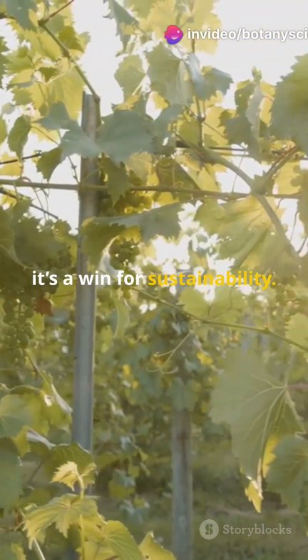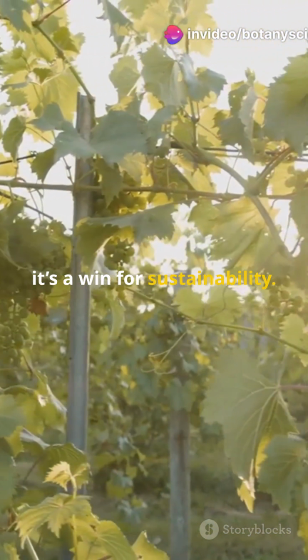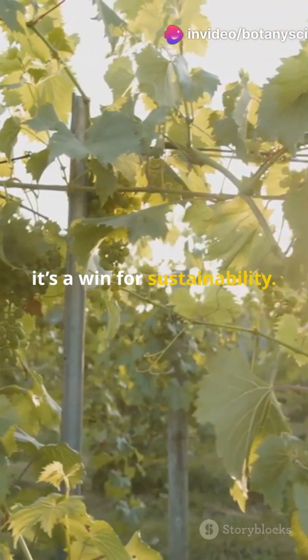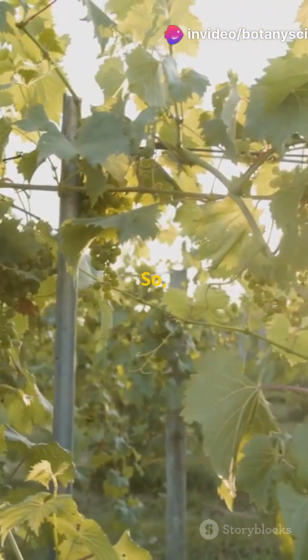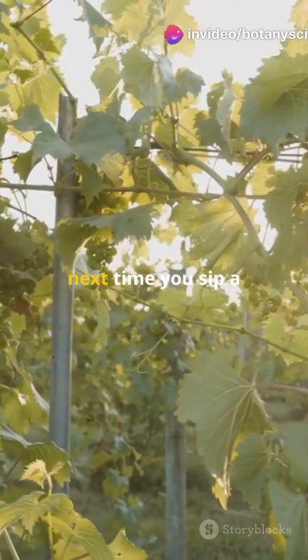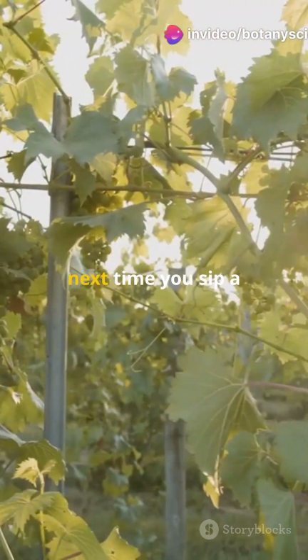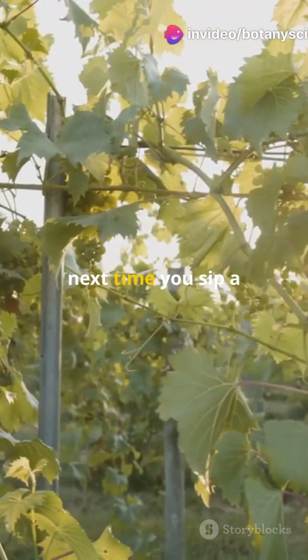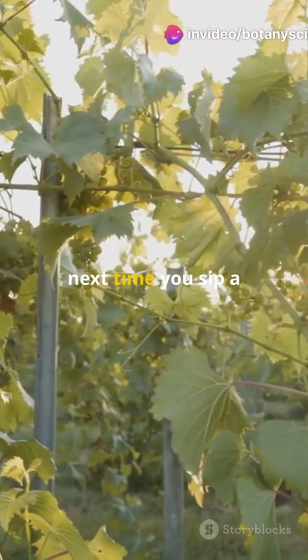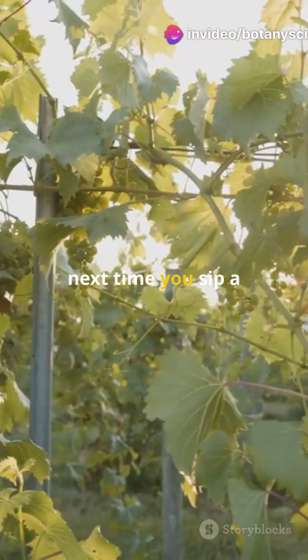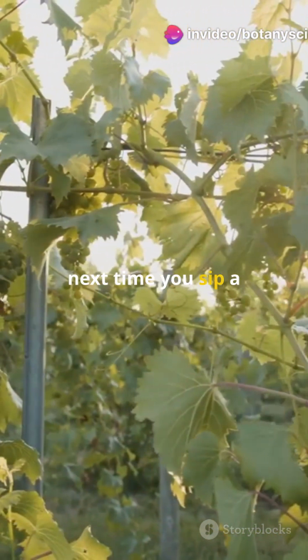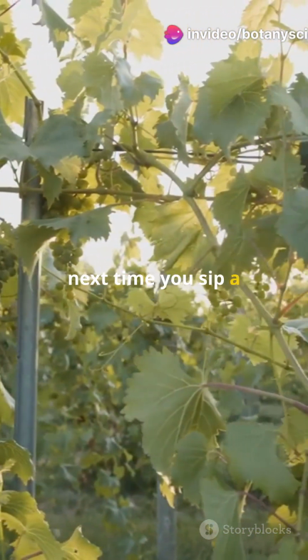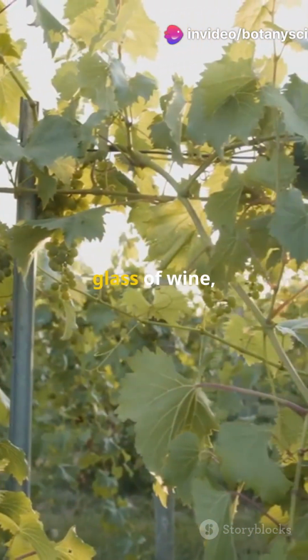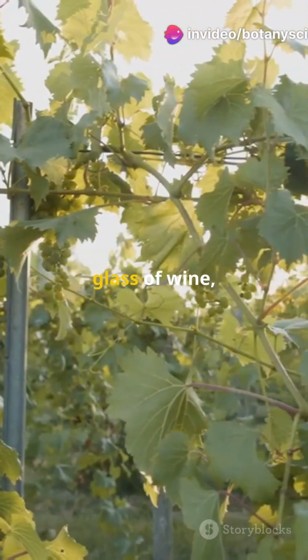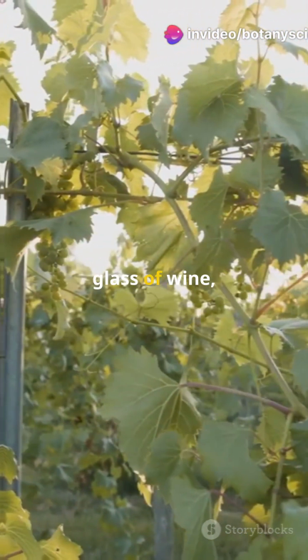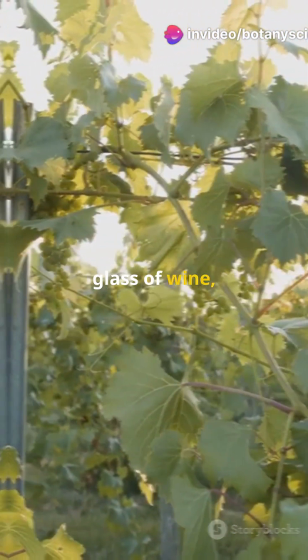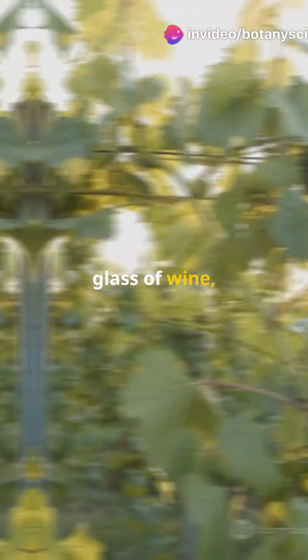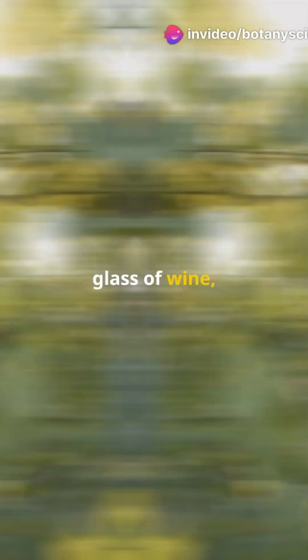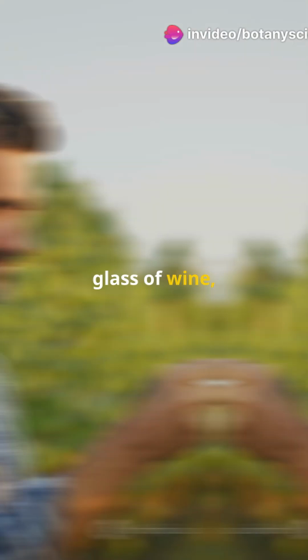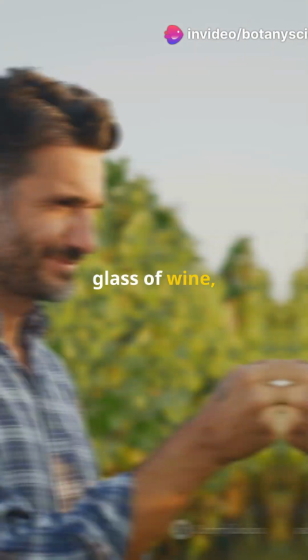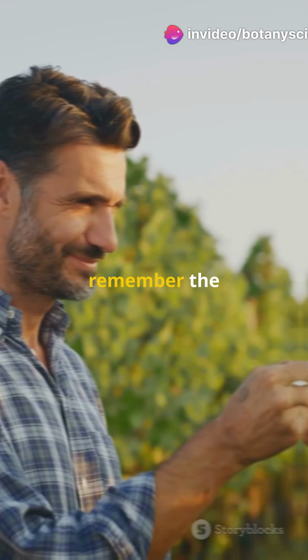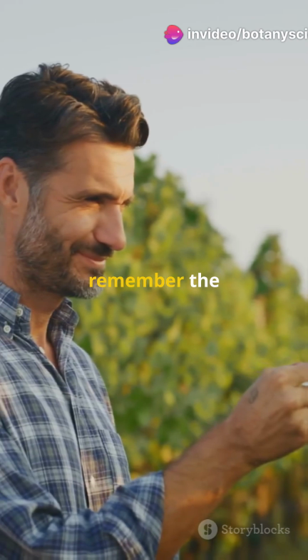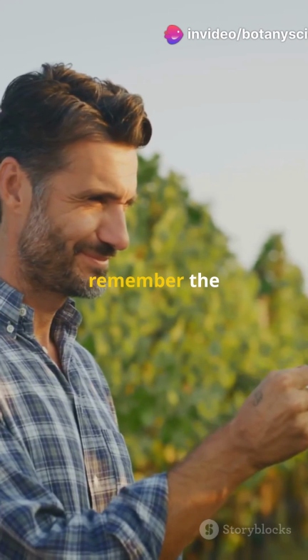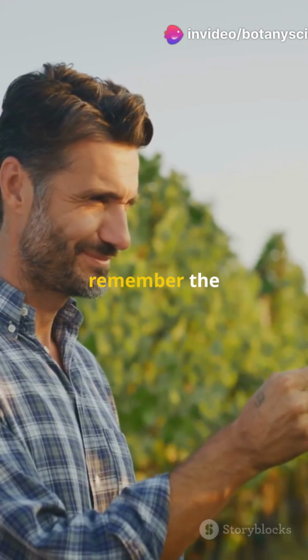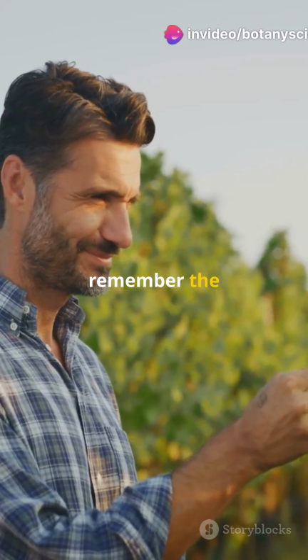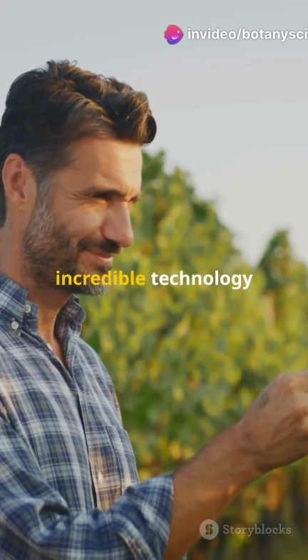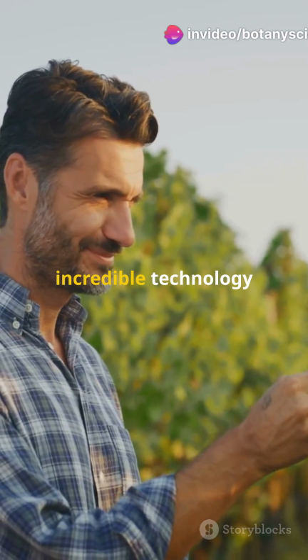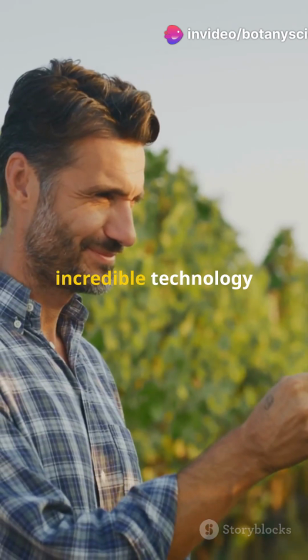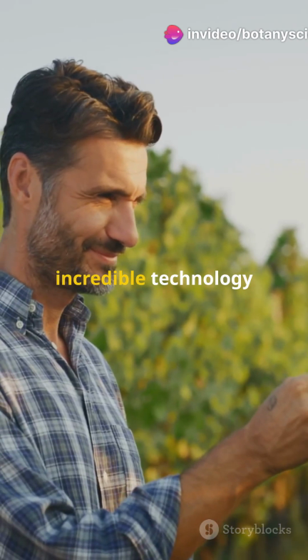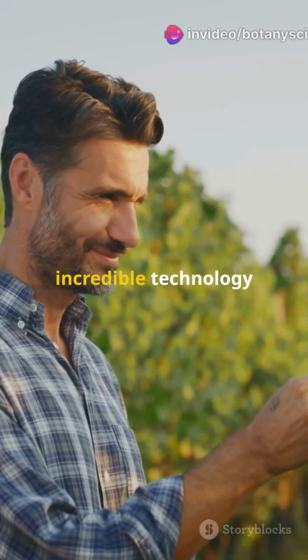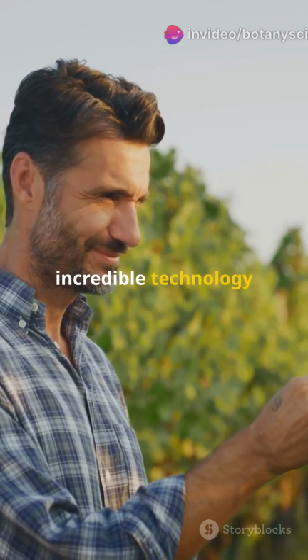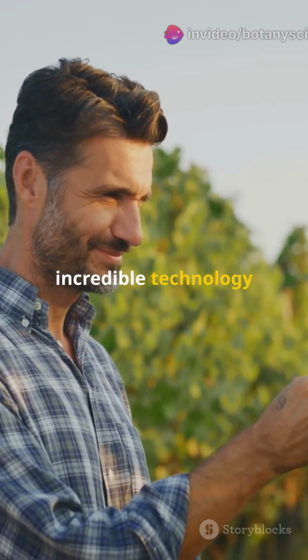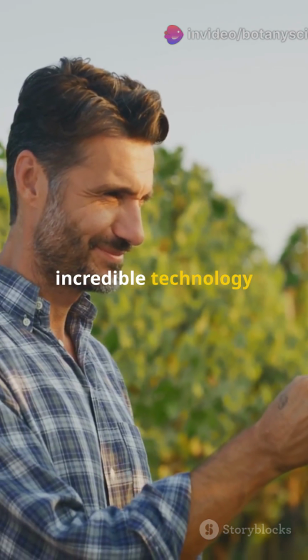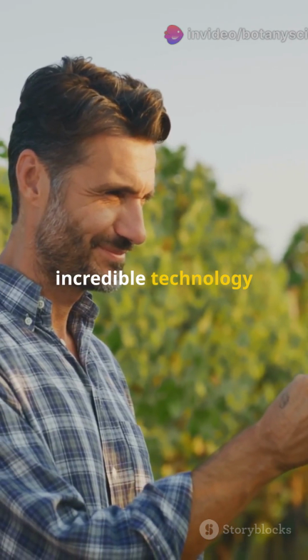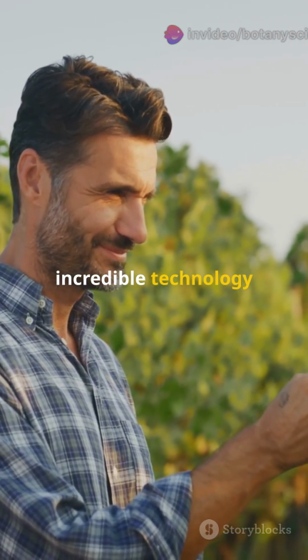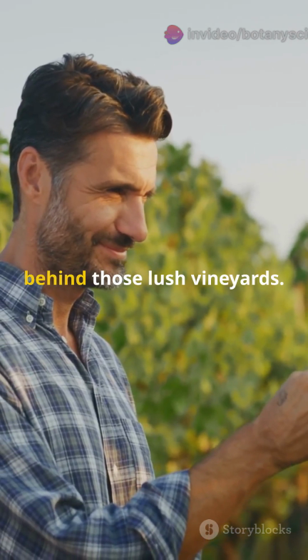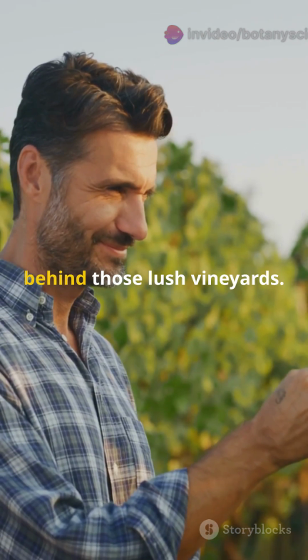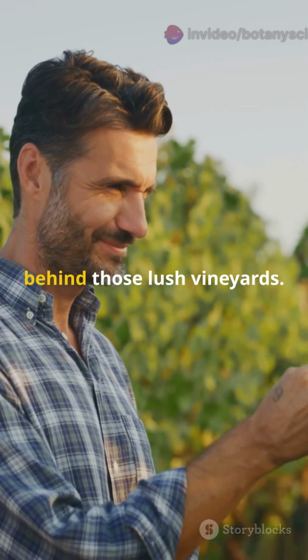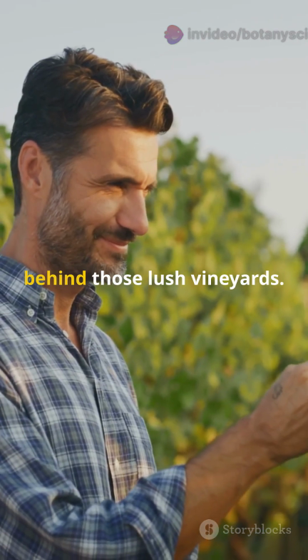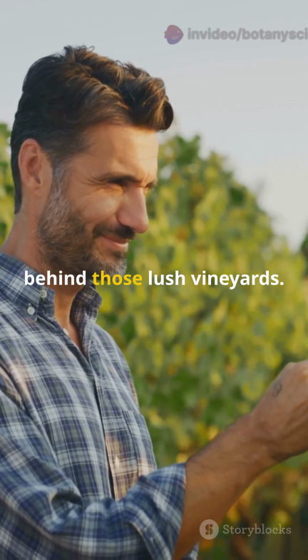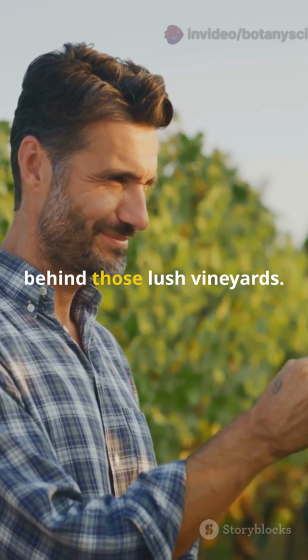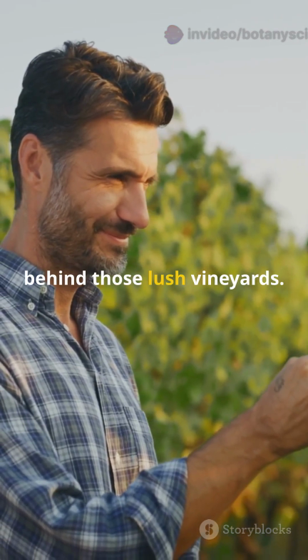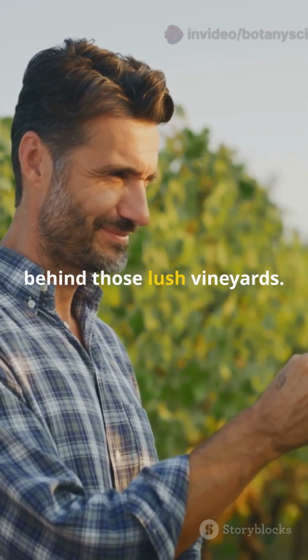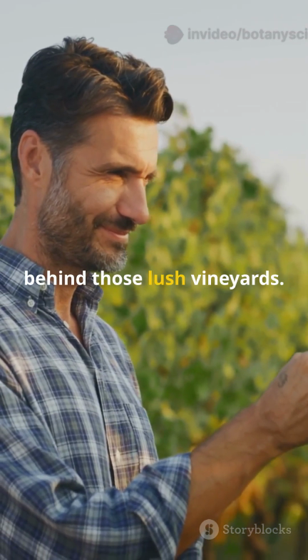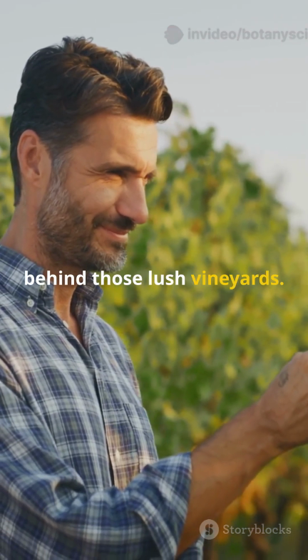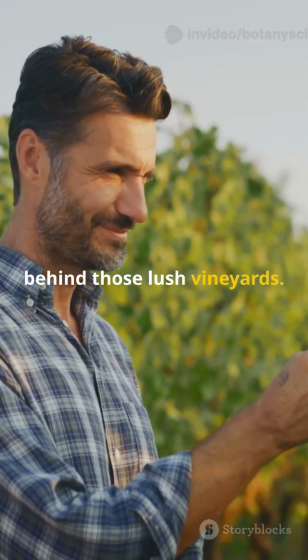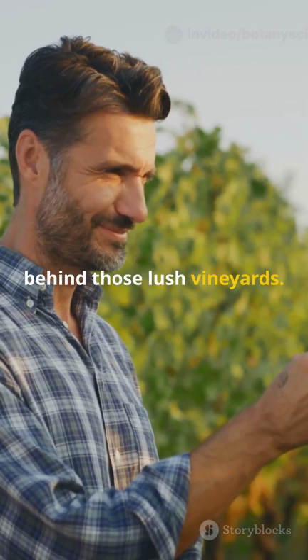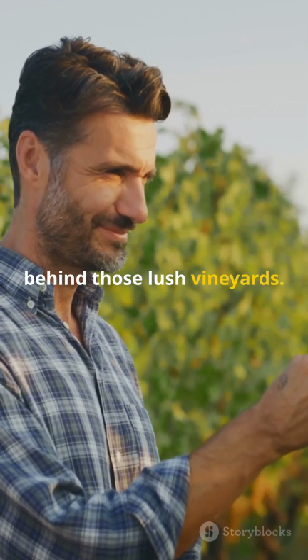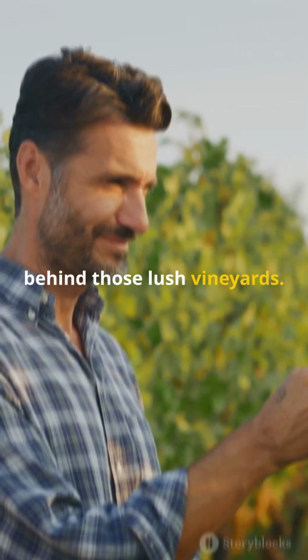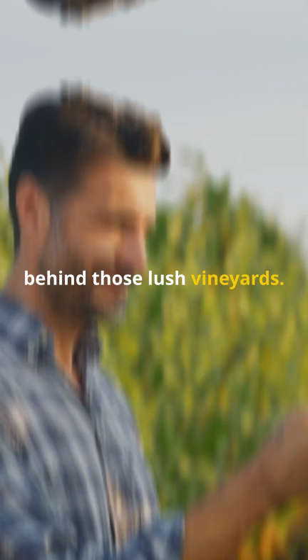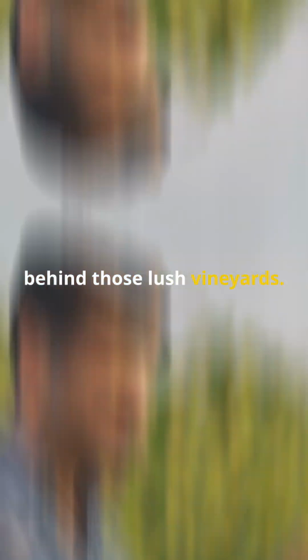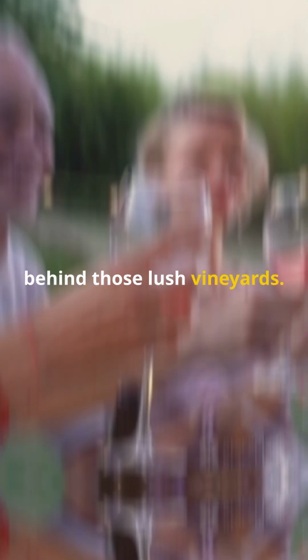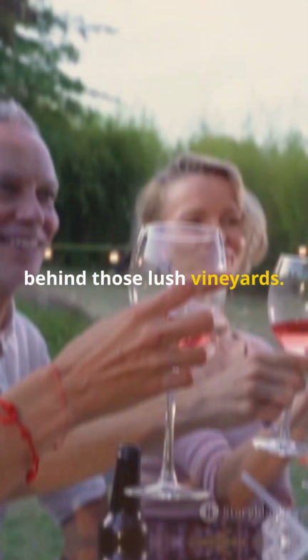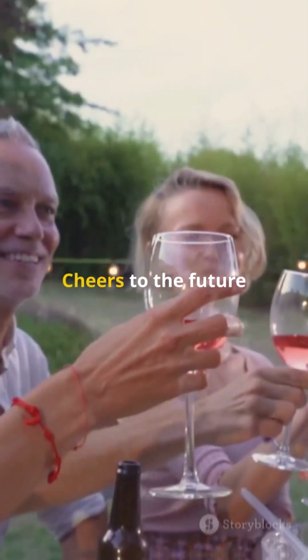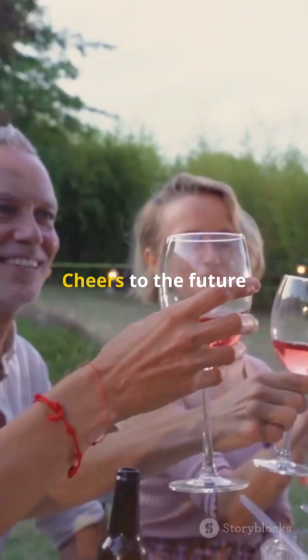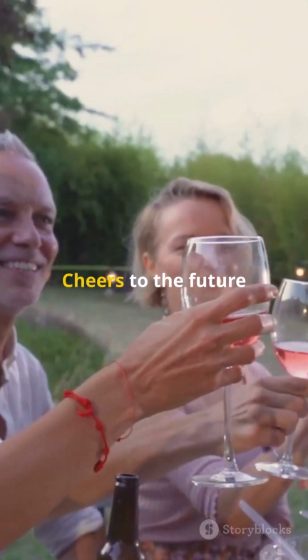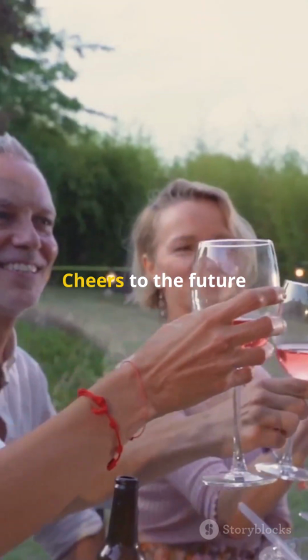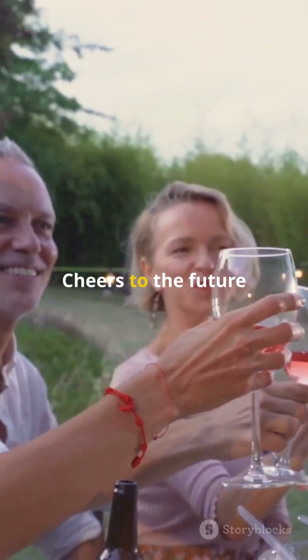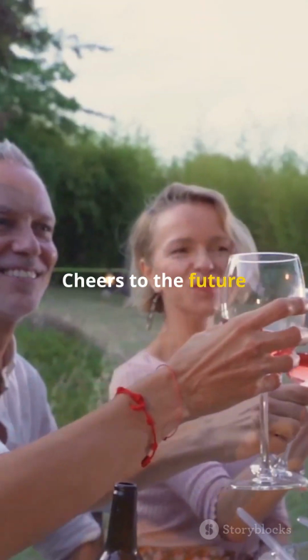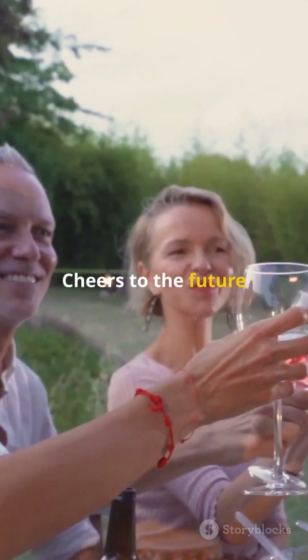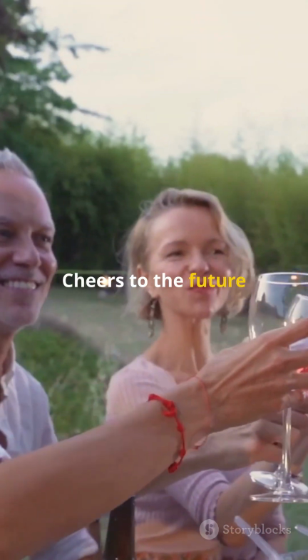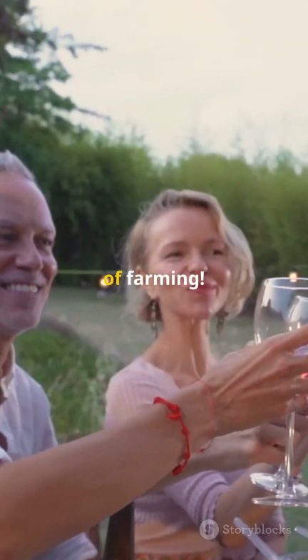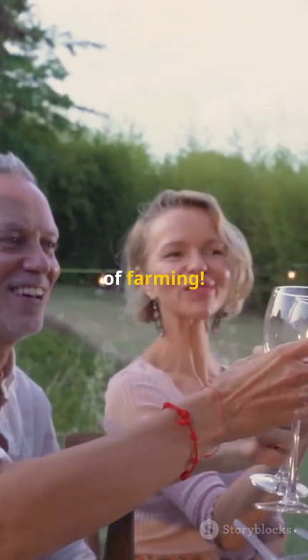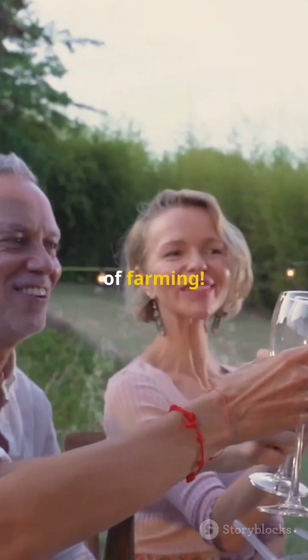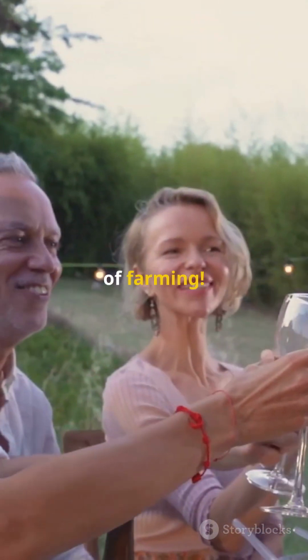So next time you sip a glass of wine, remember the incredible technology behind those lush vineyards. Cheers to the future of farming.